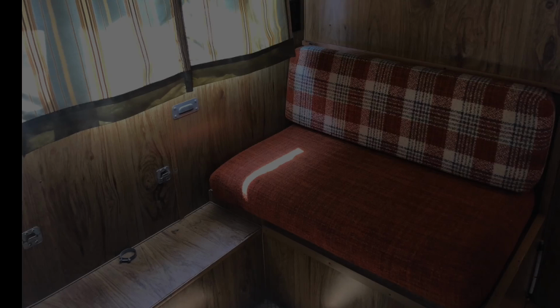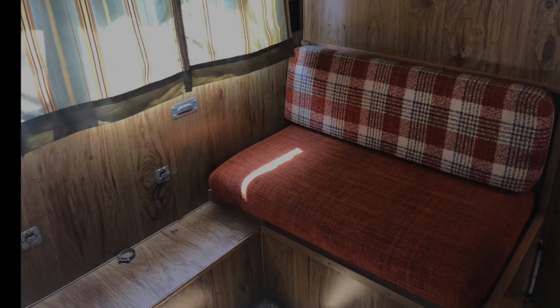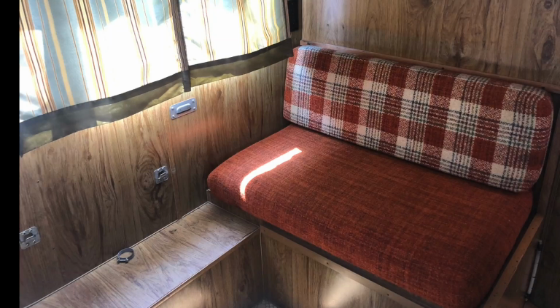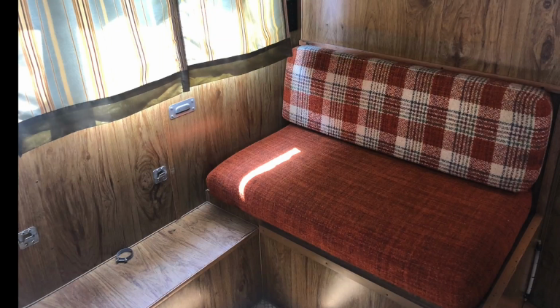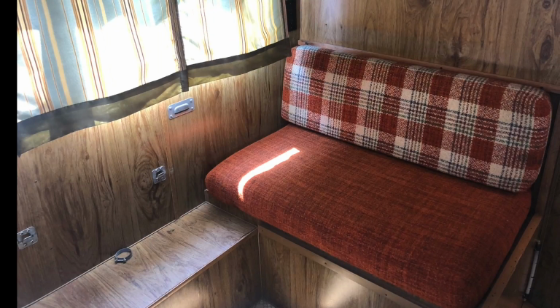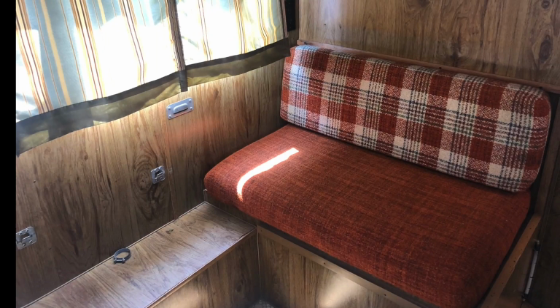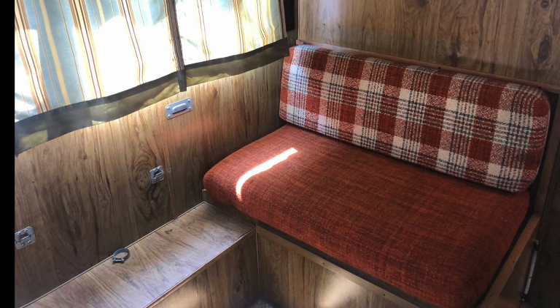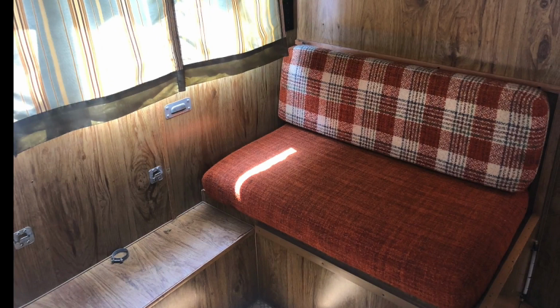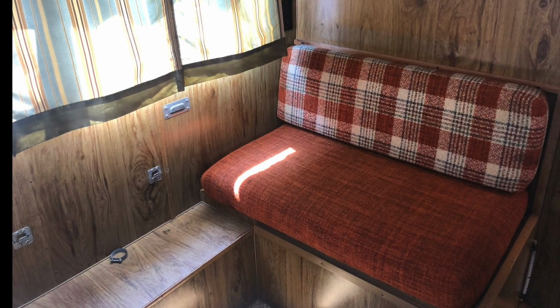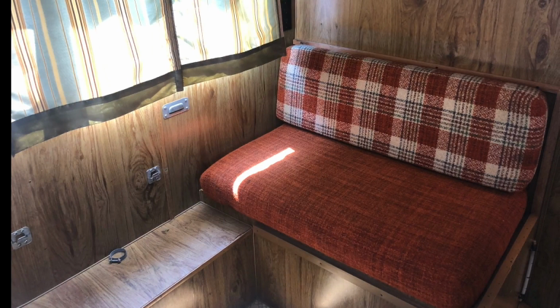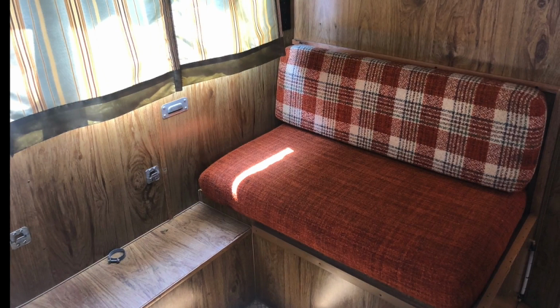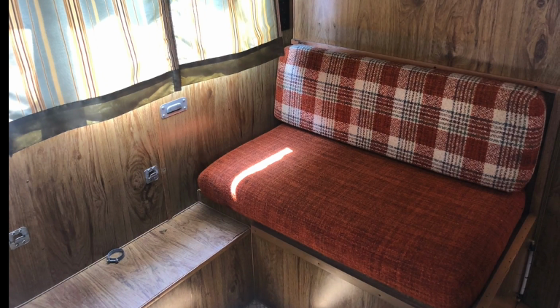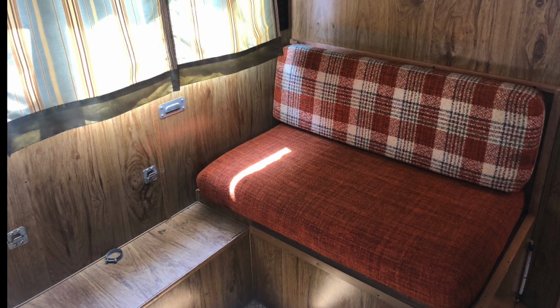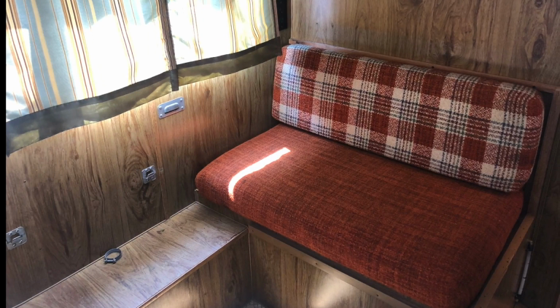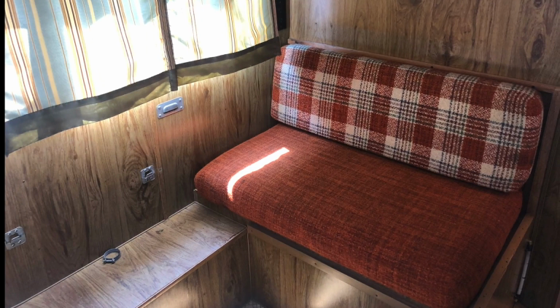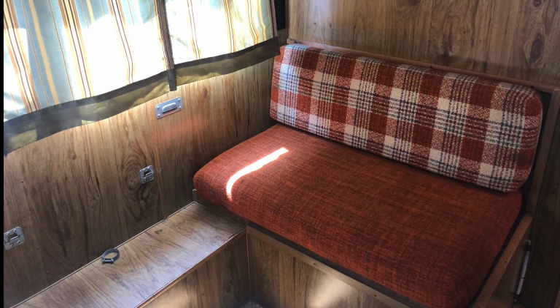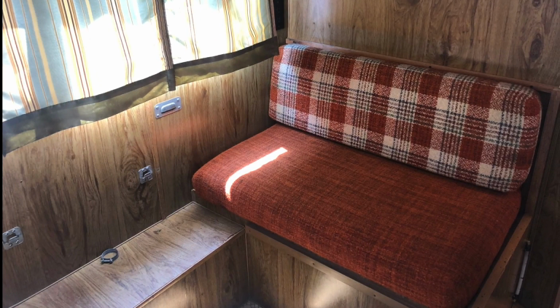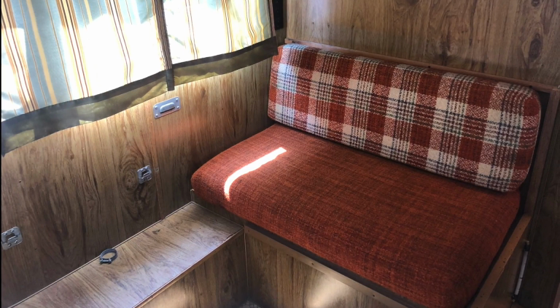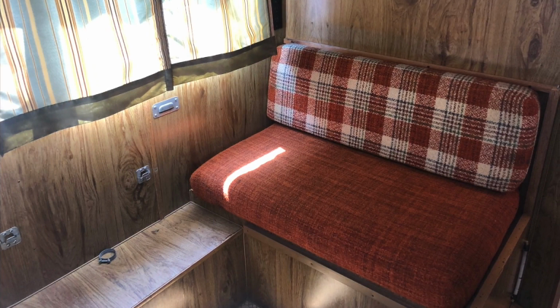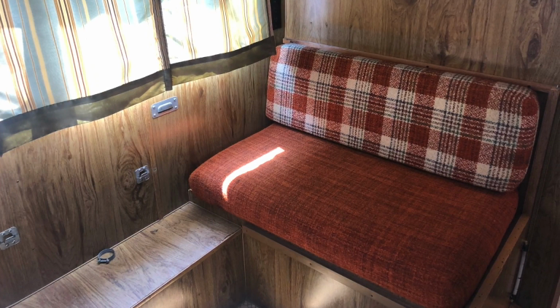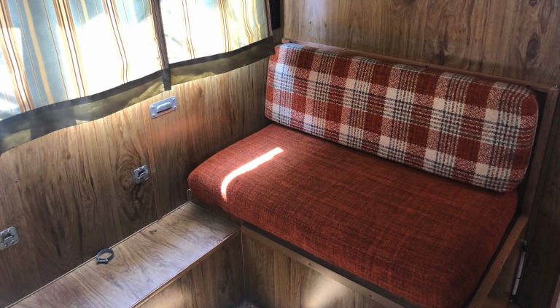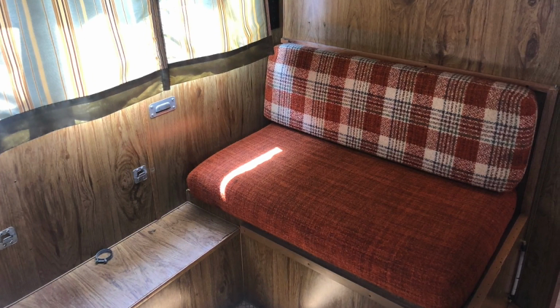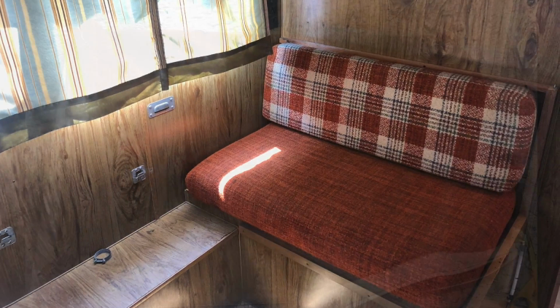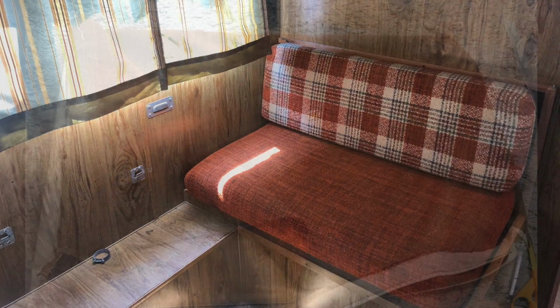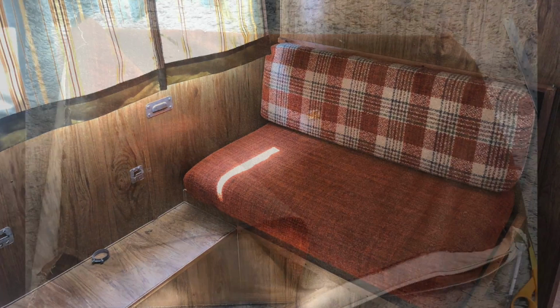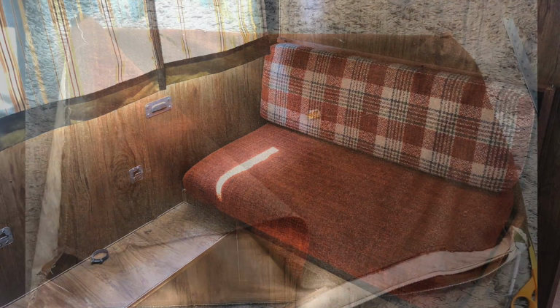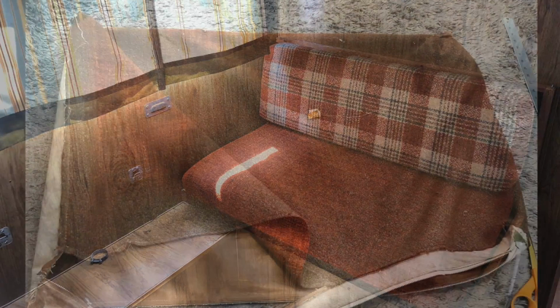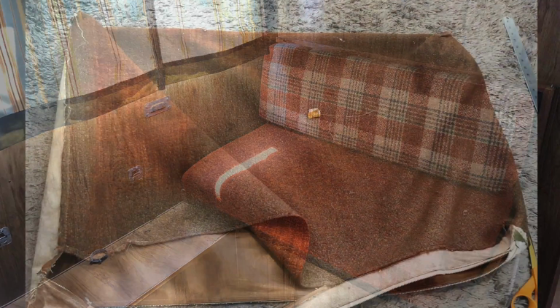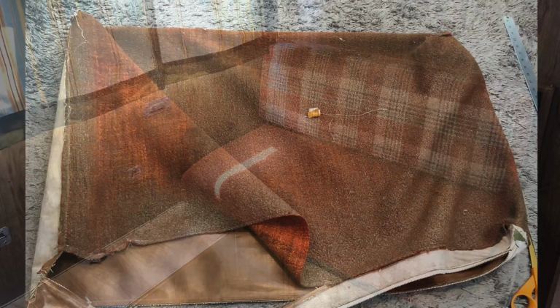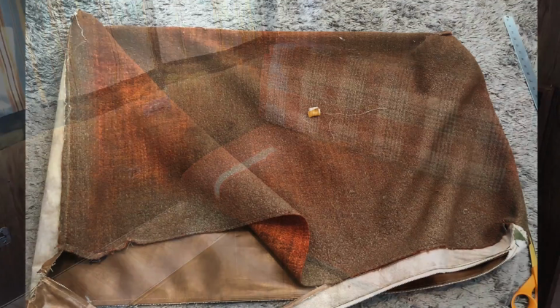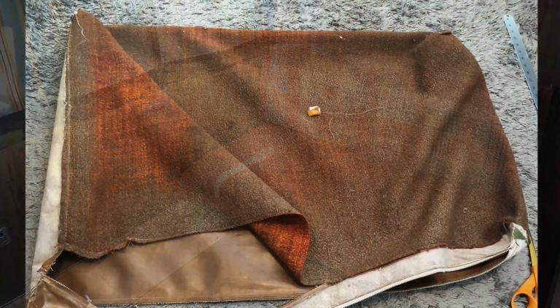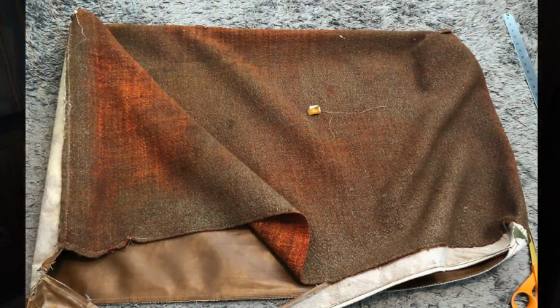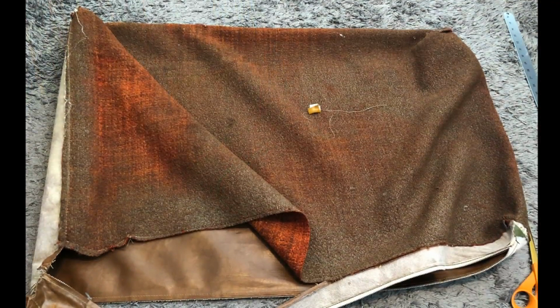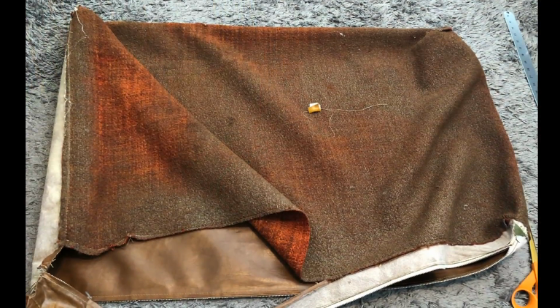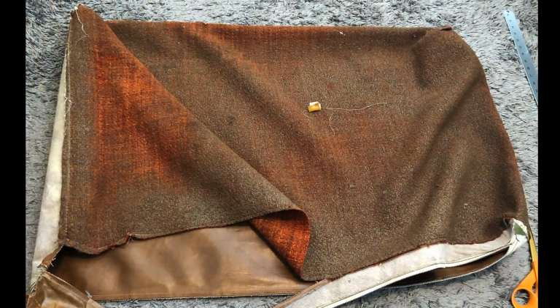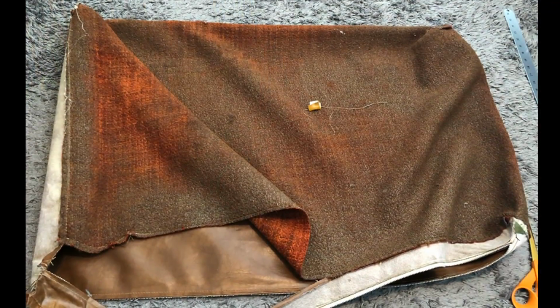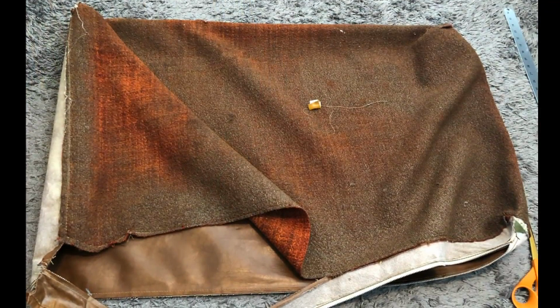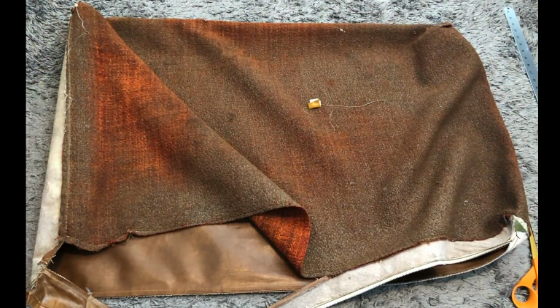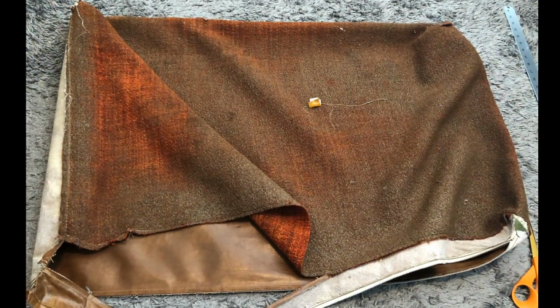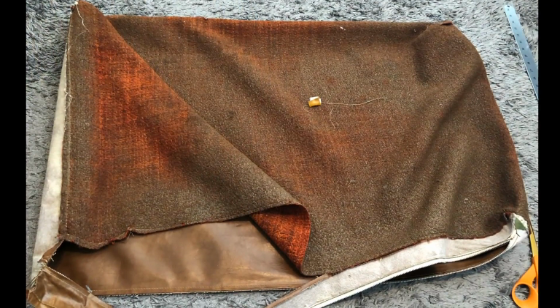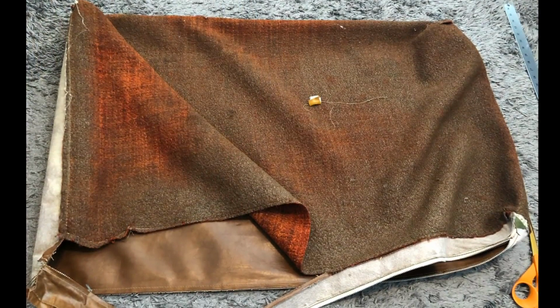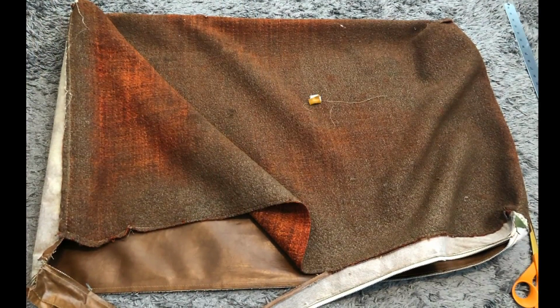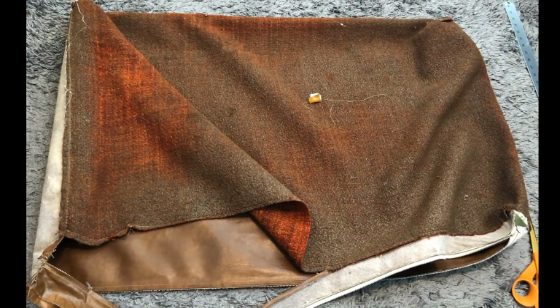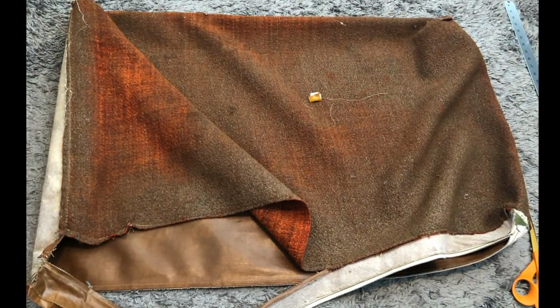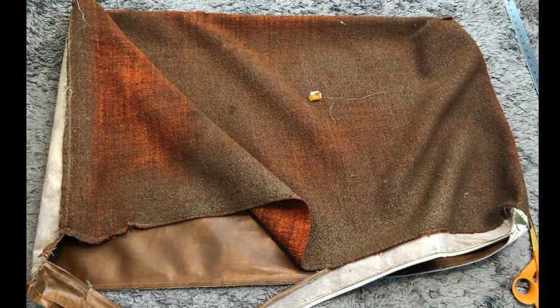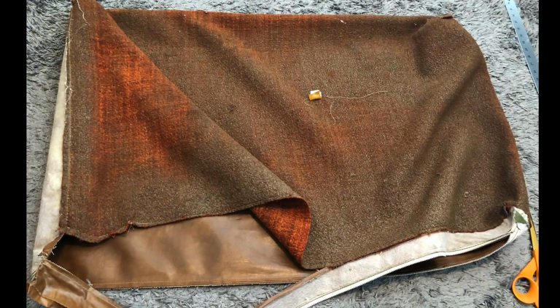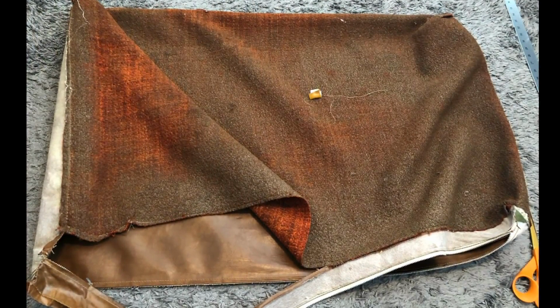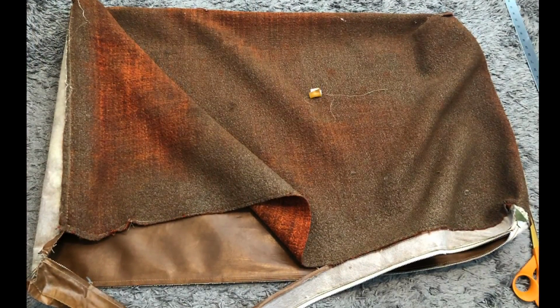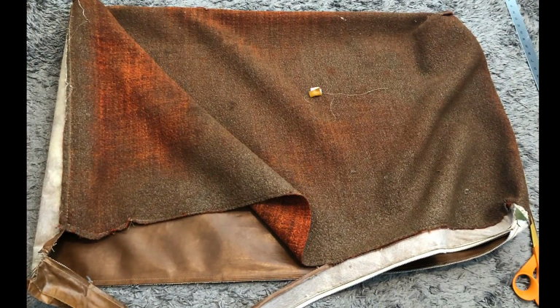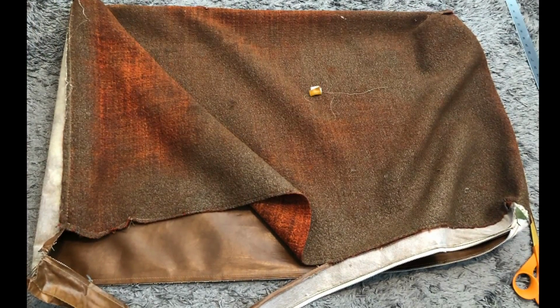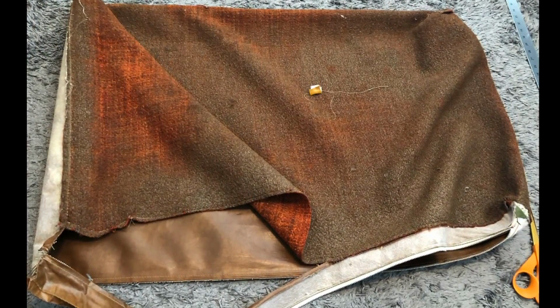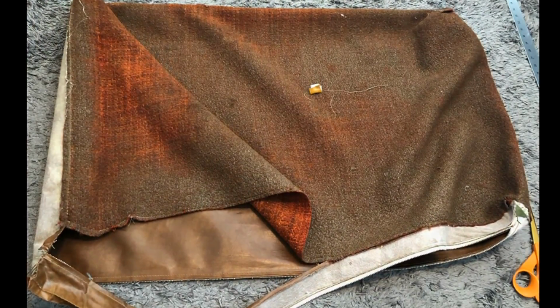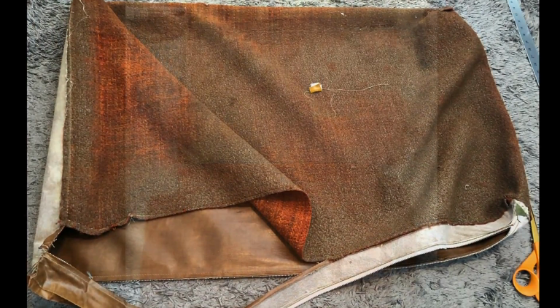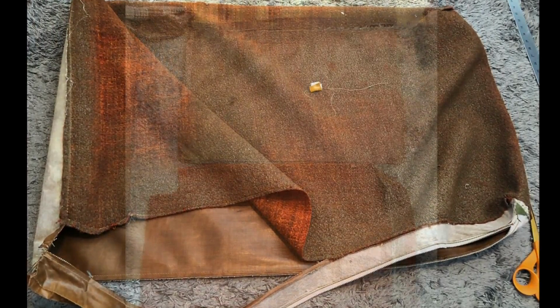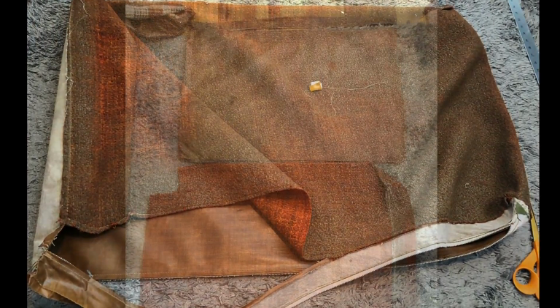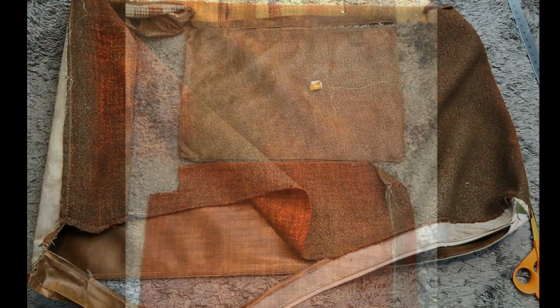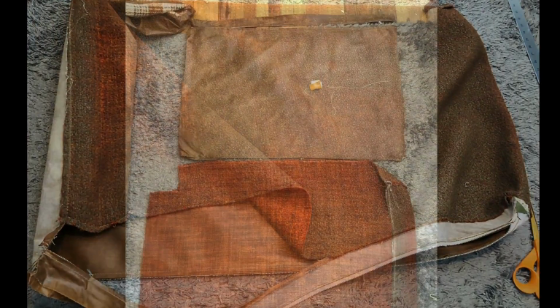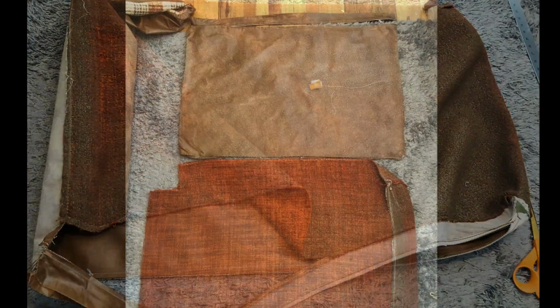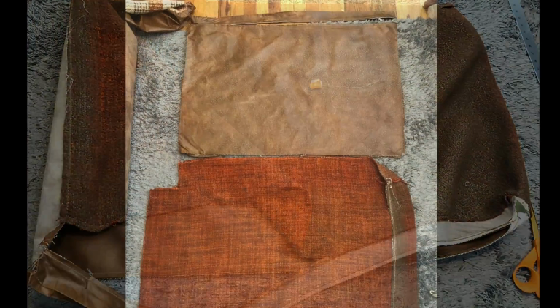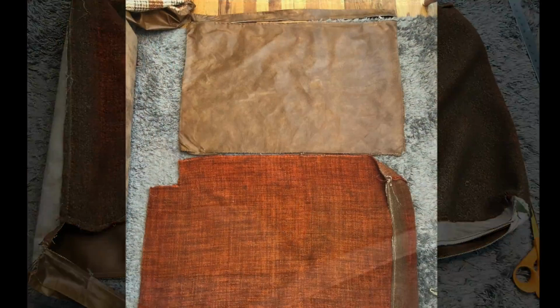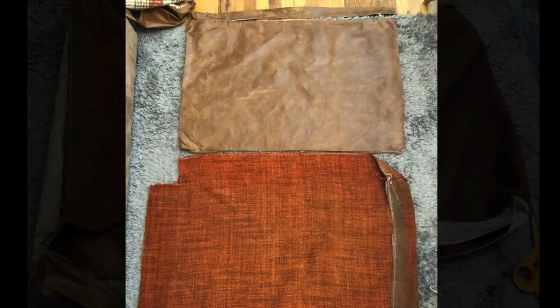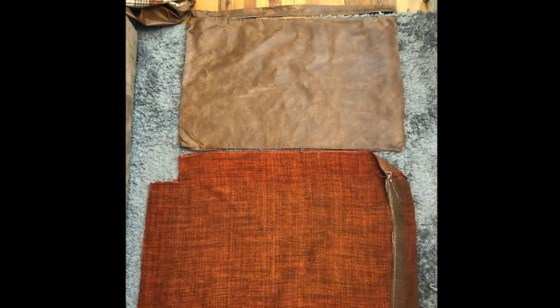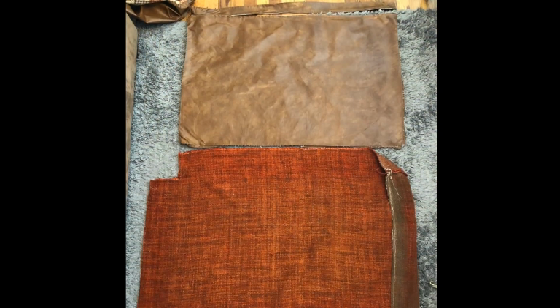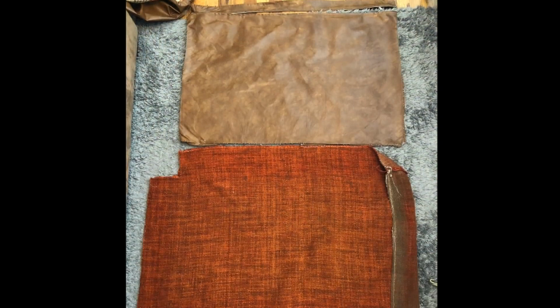We entirely redid the cushions using brand new high density foam and new upholstery material.